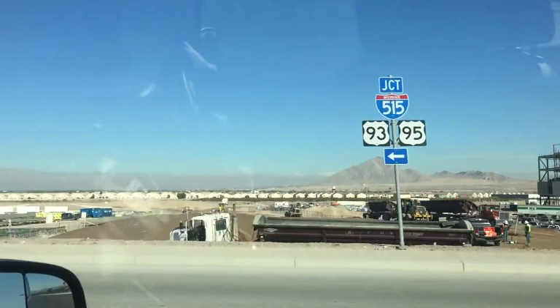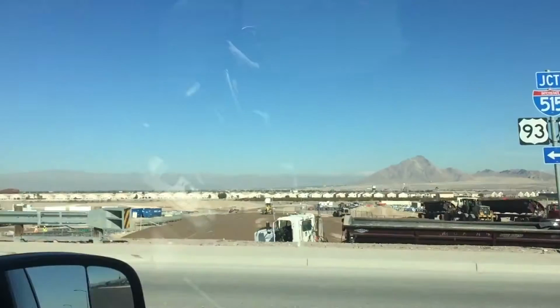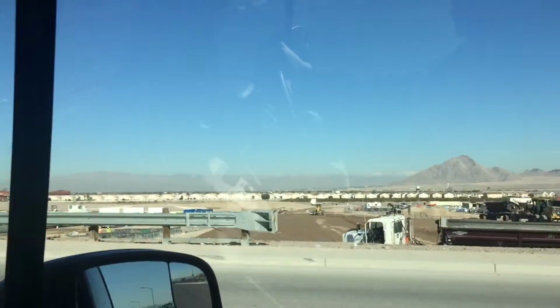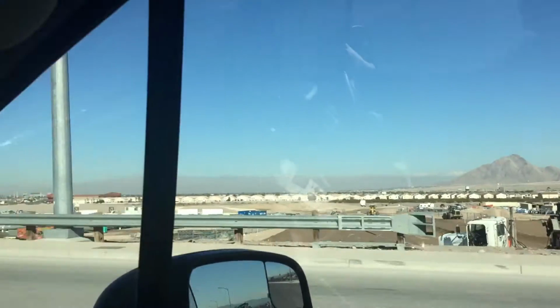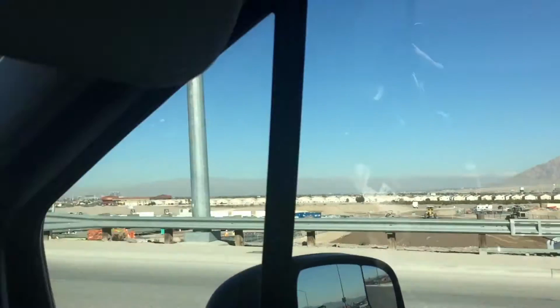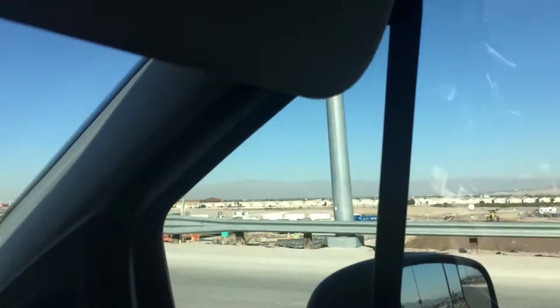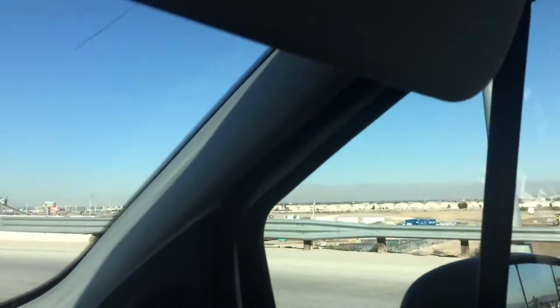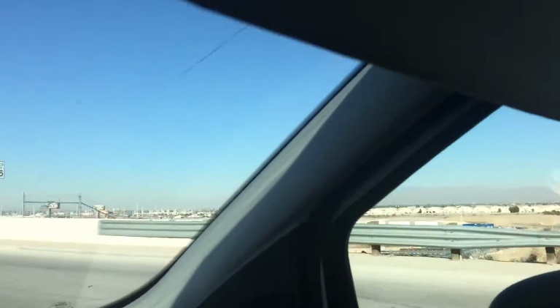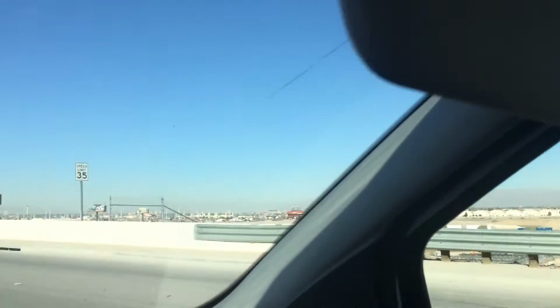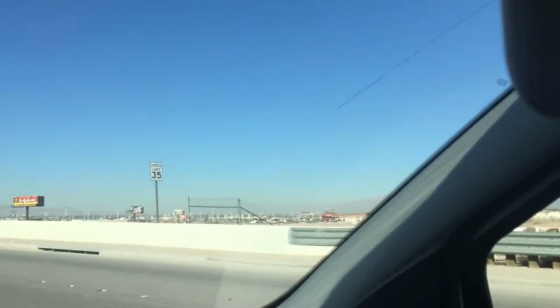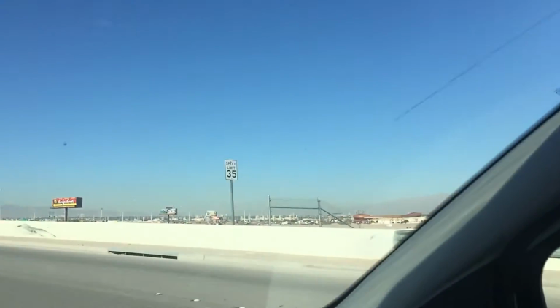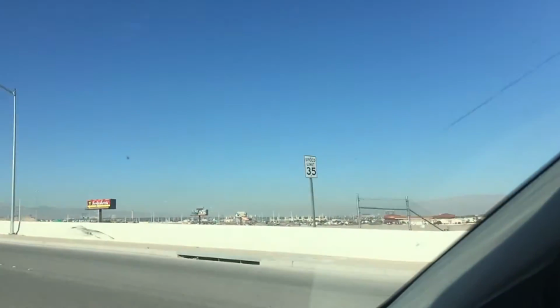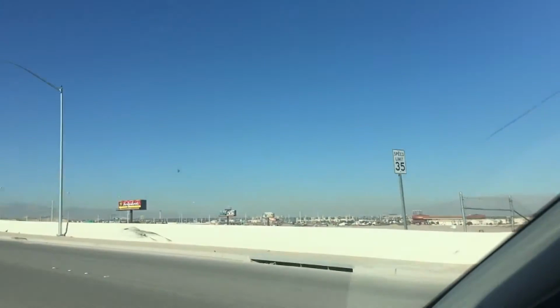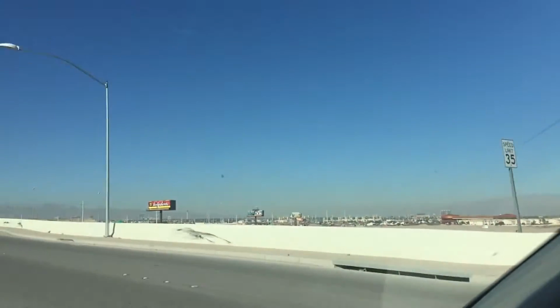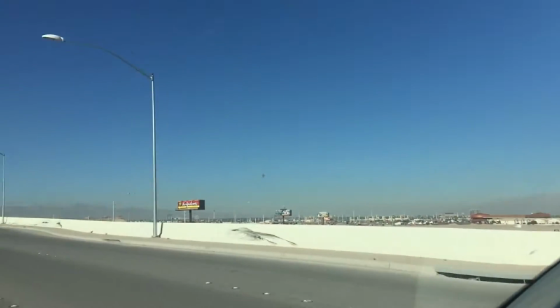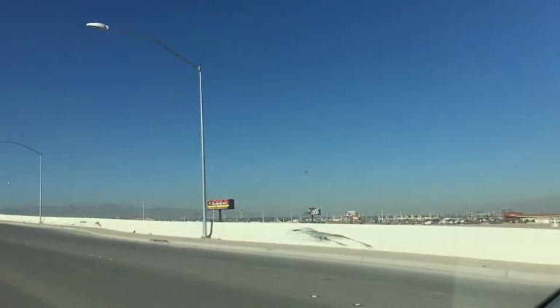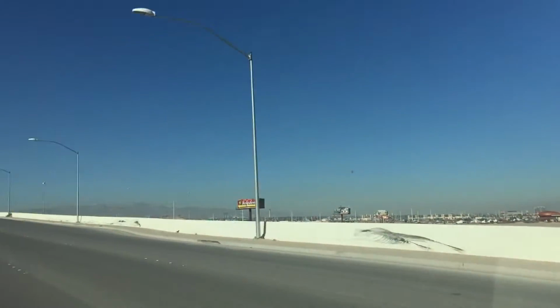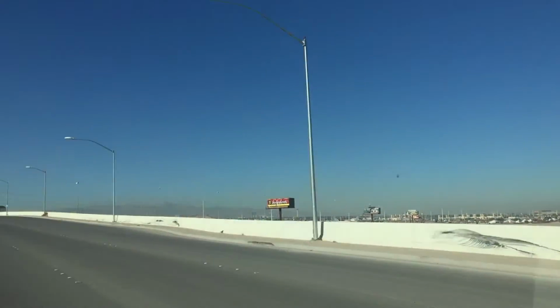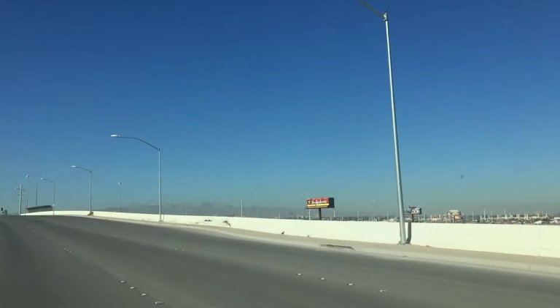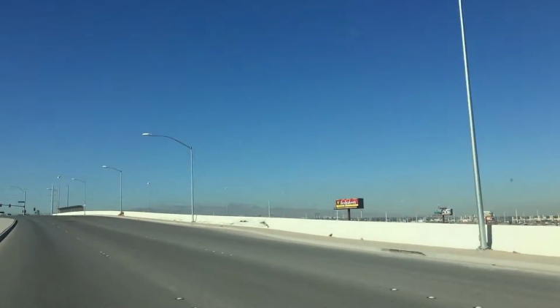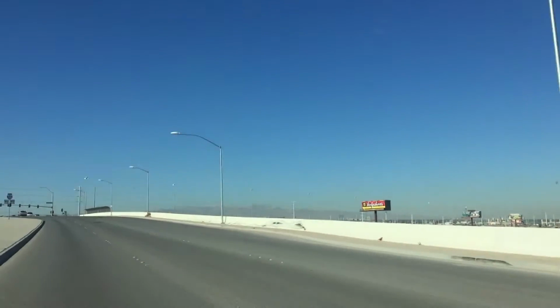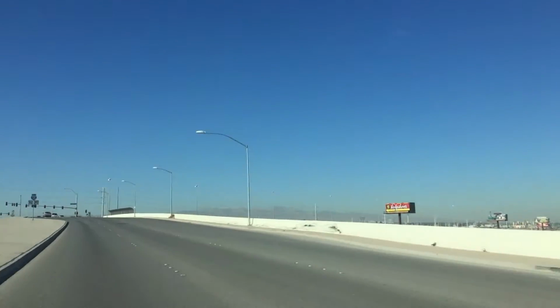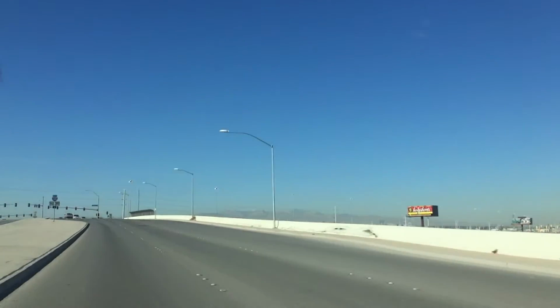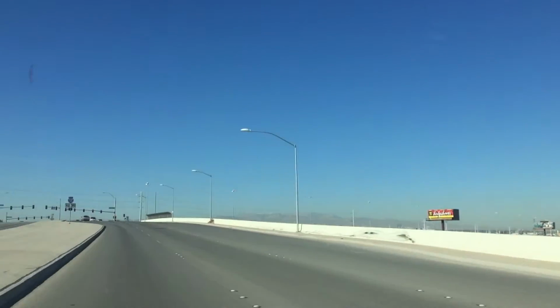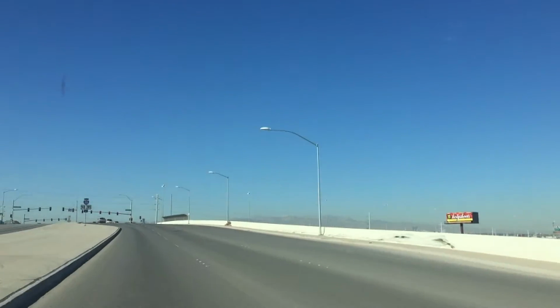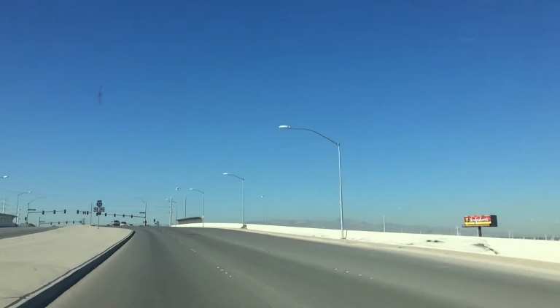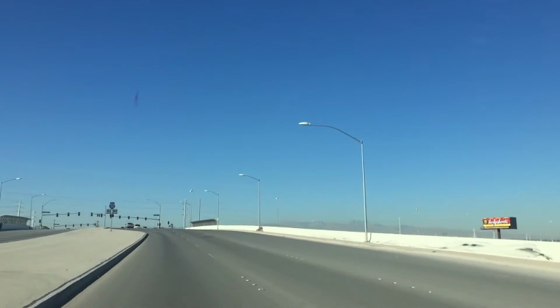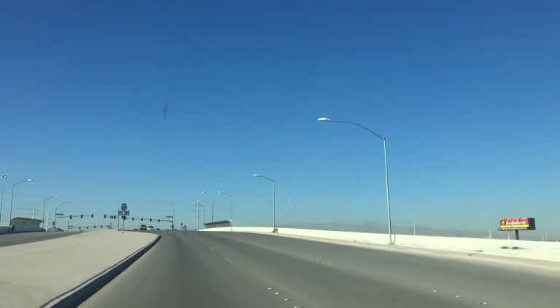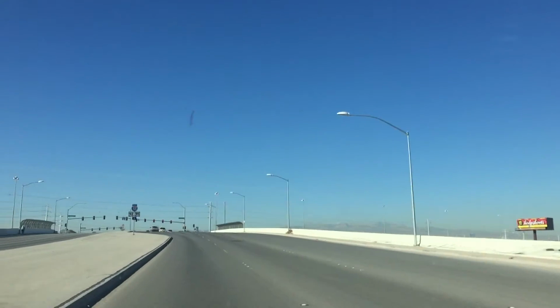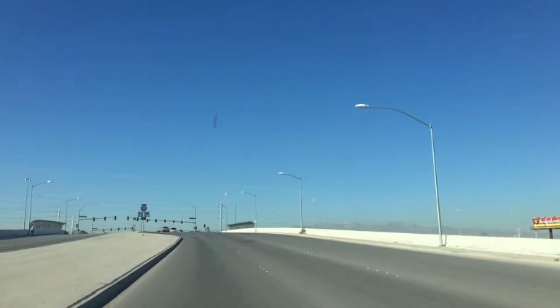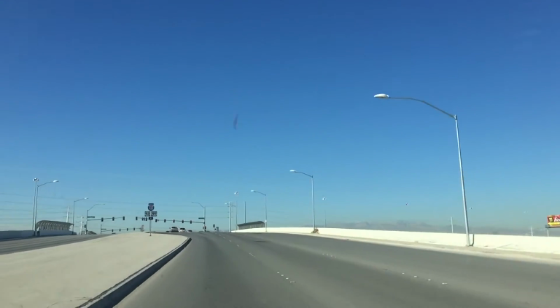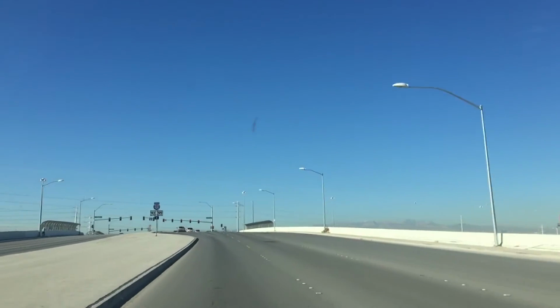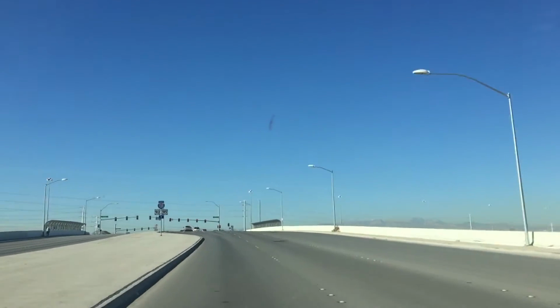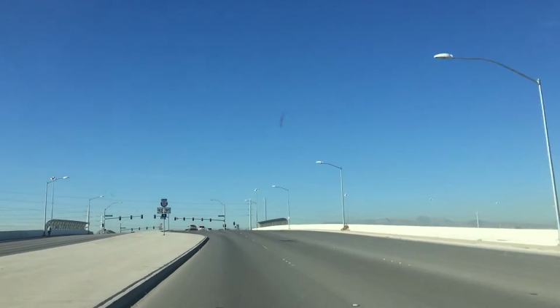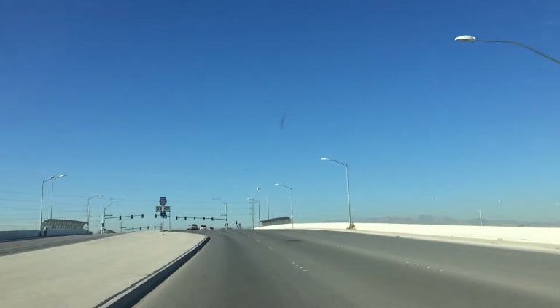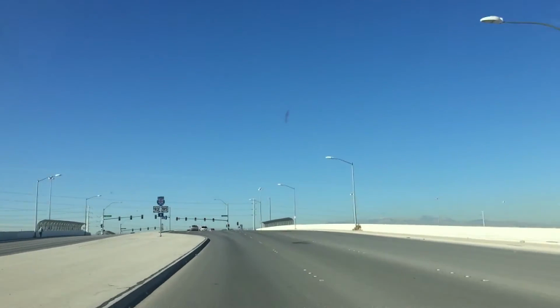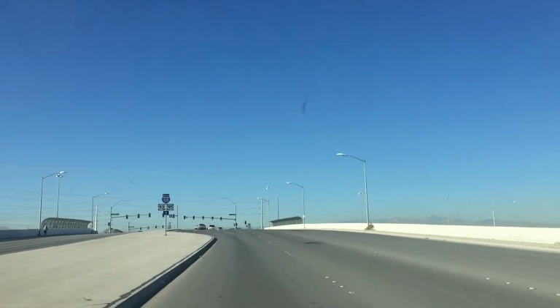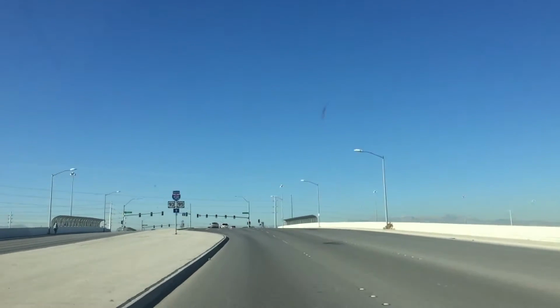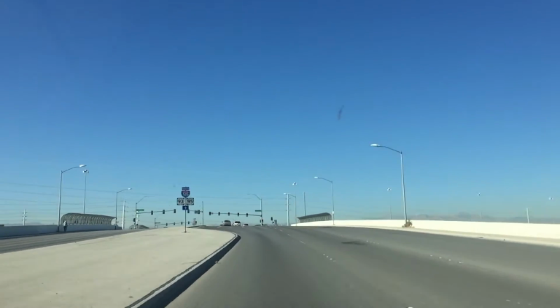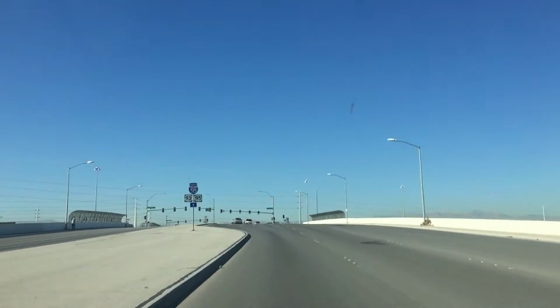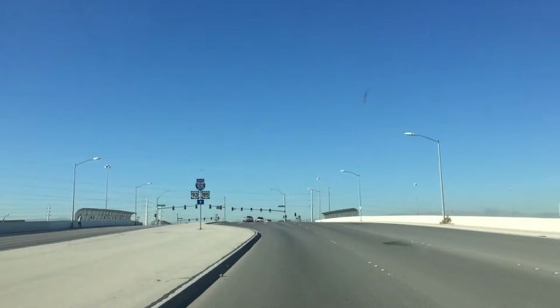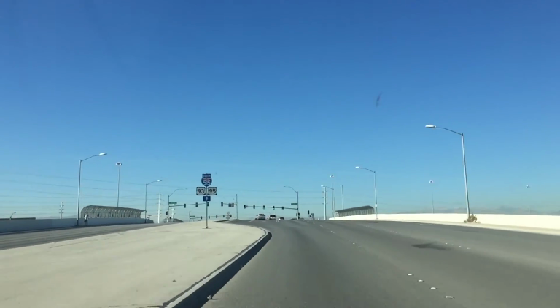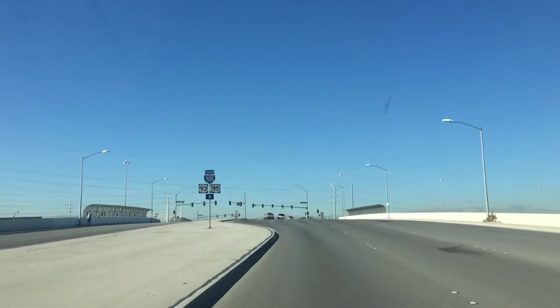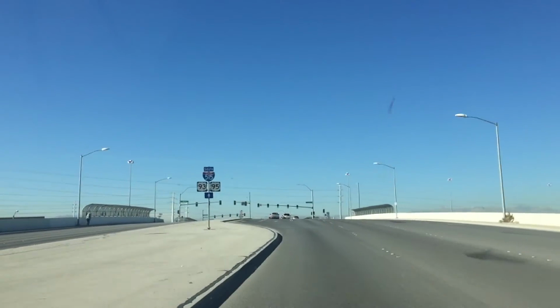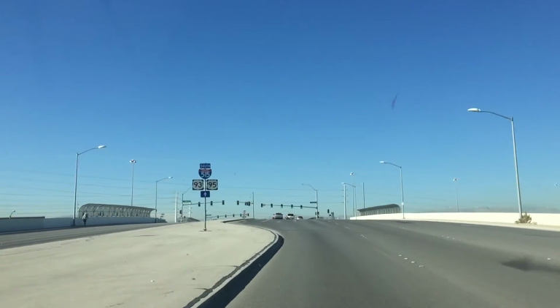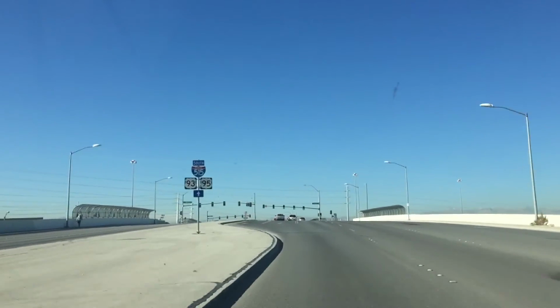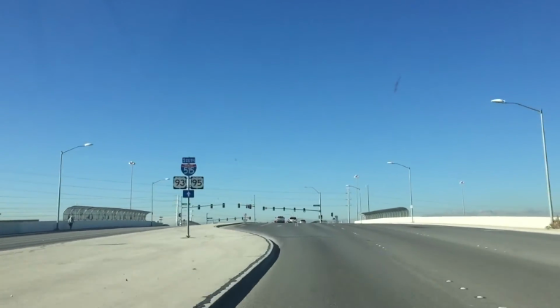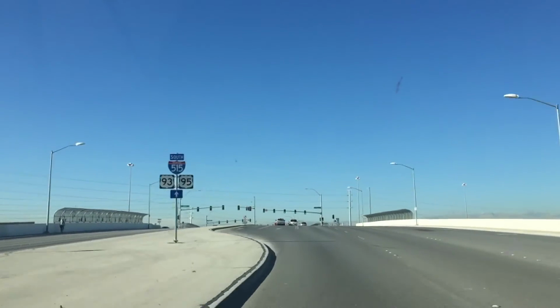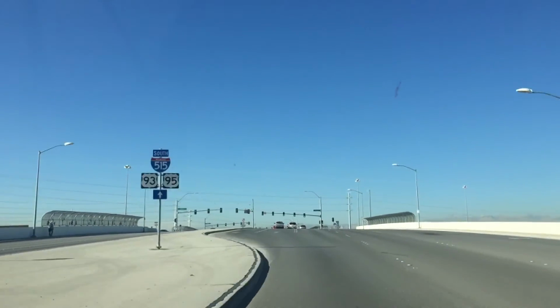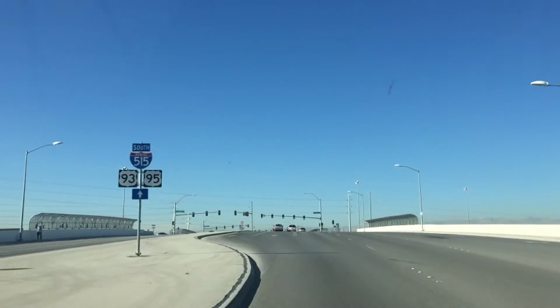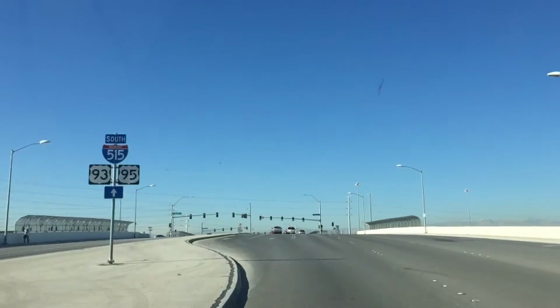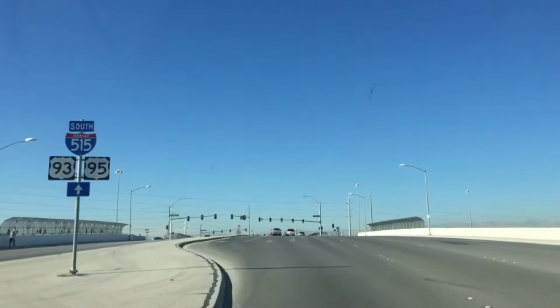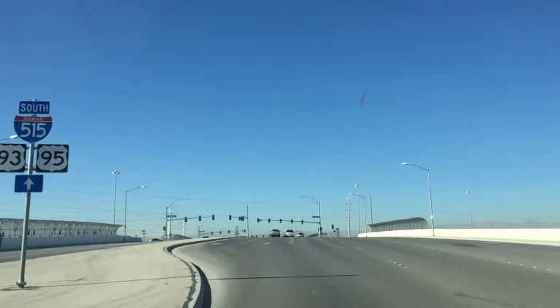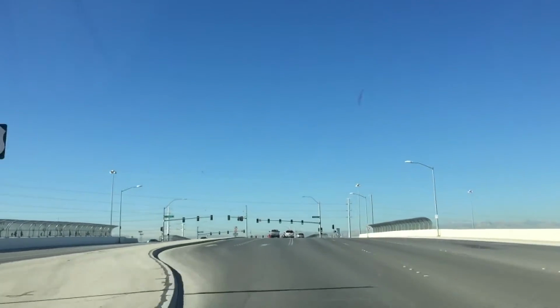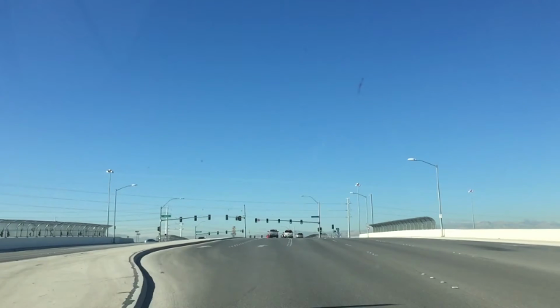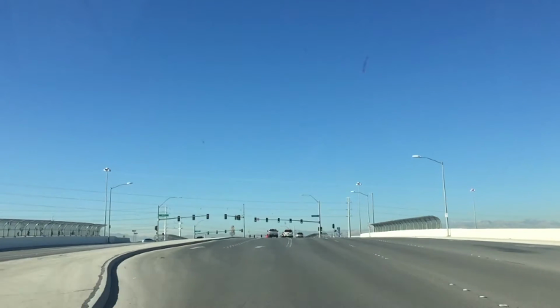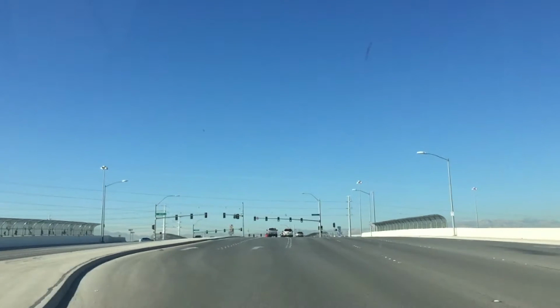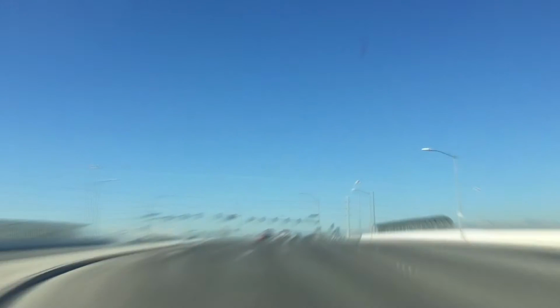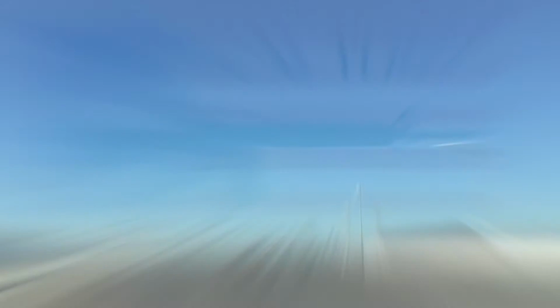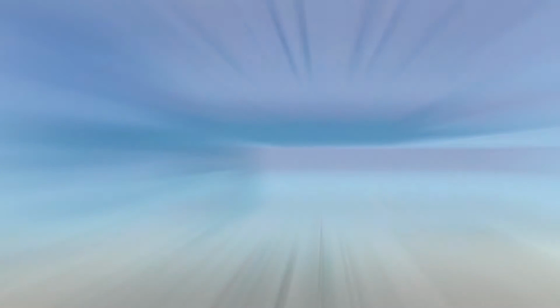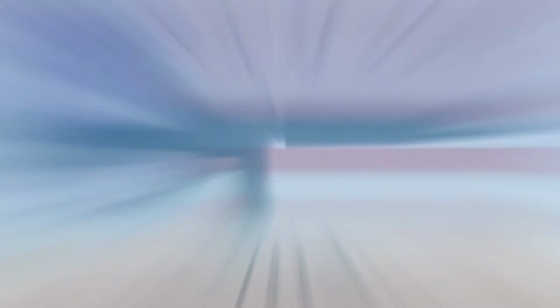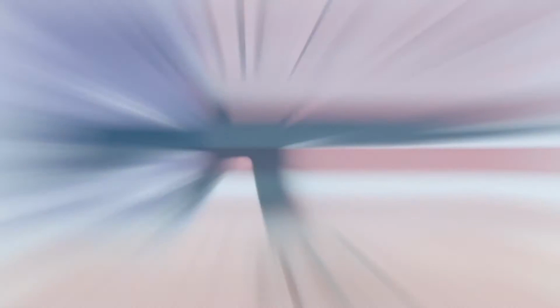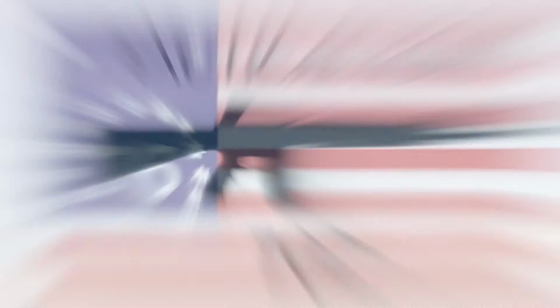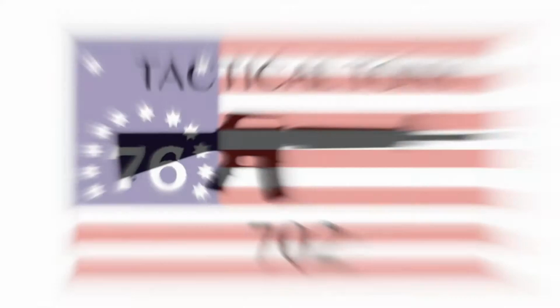It's right here next to the freeway. Thanks for watching.